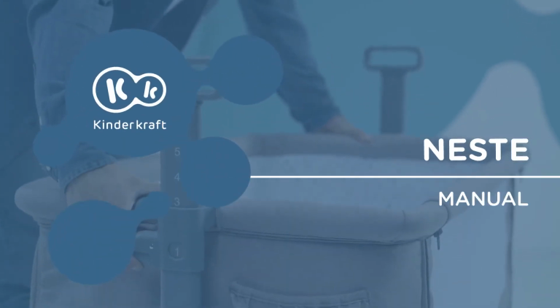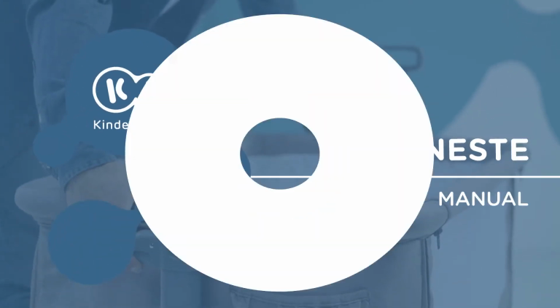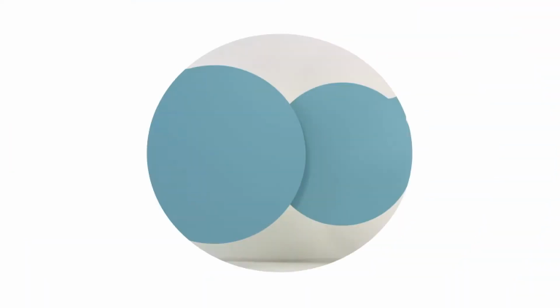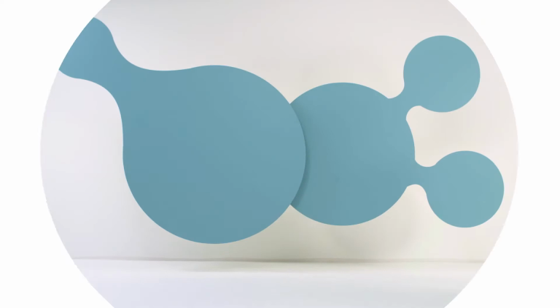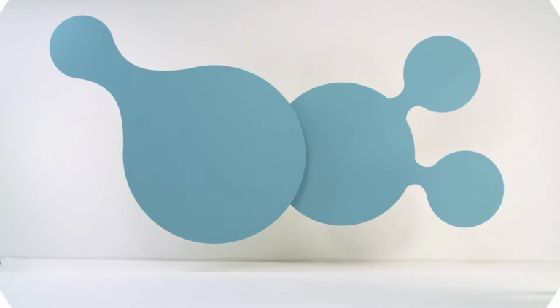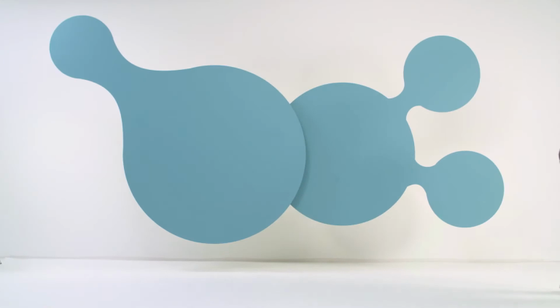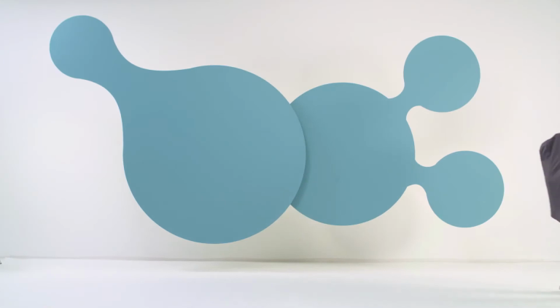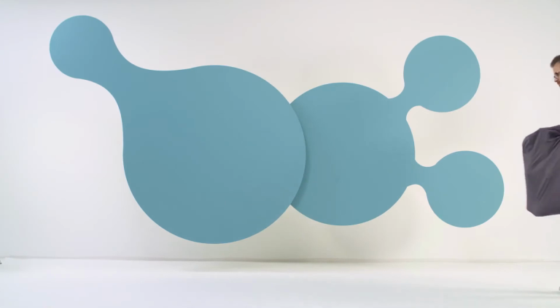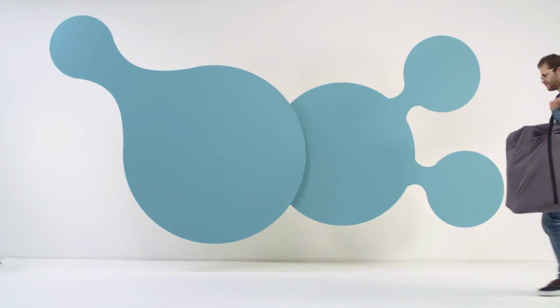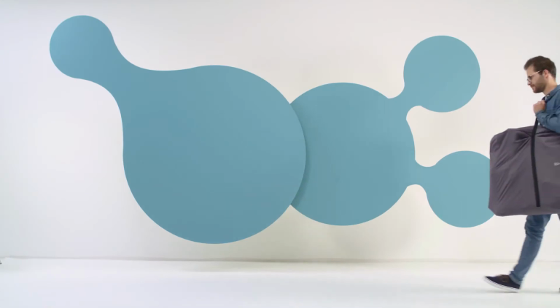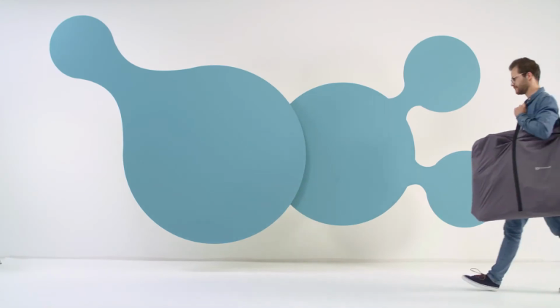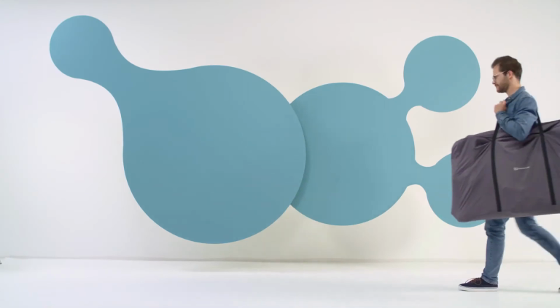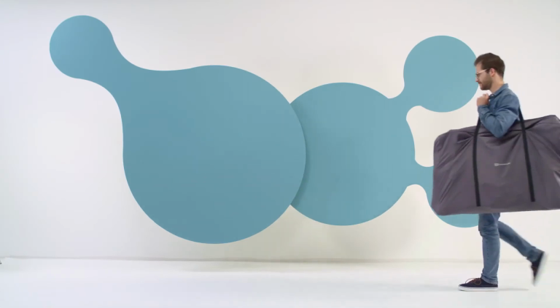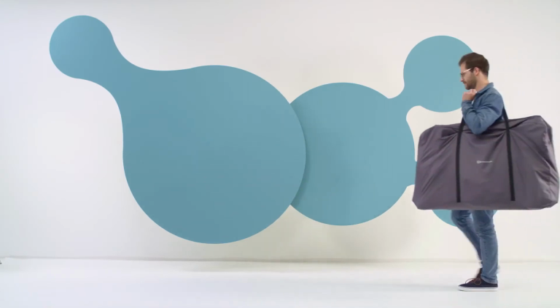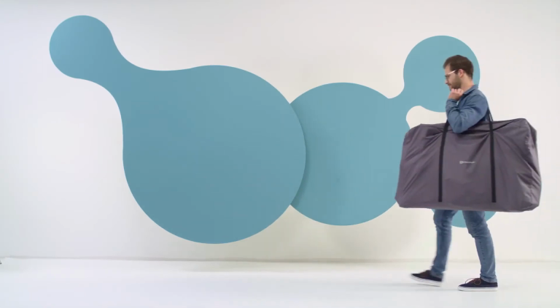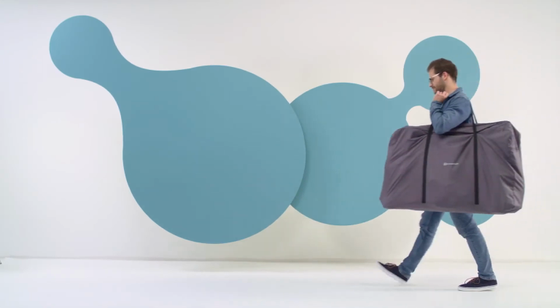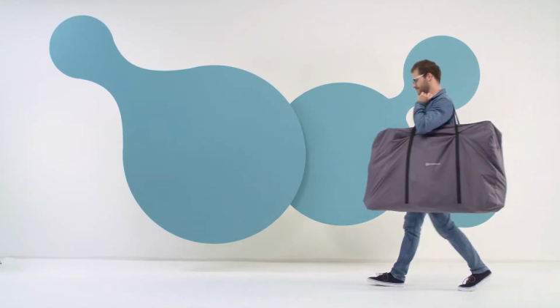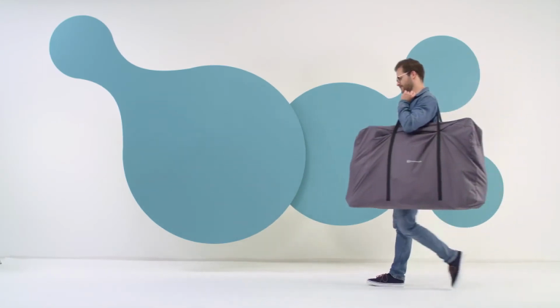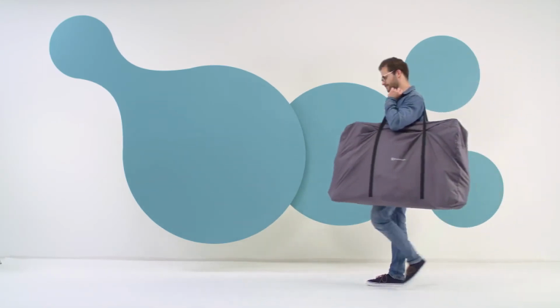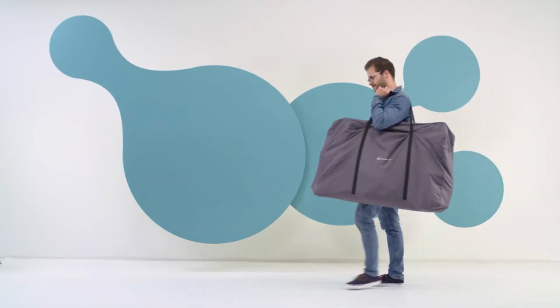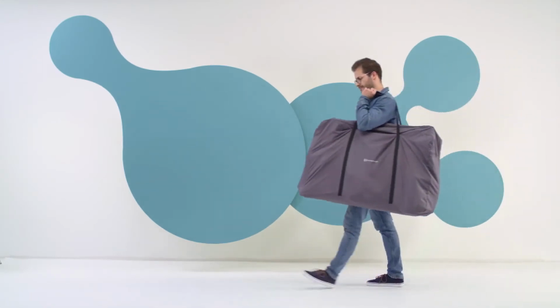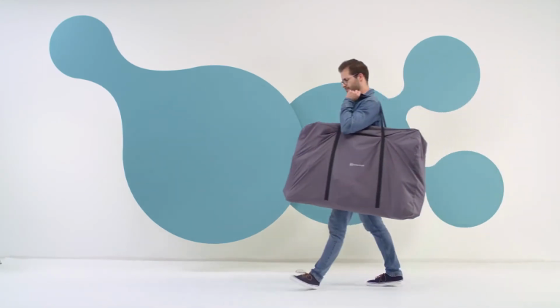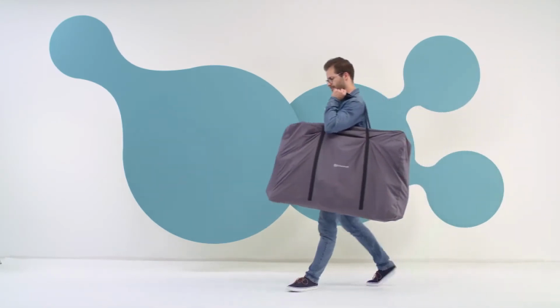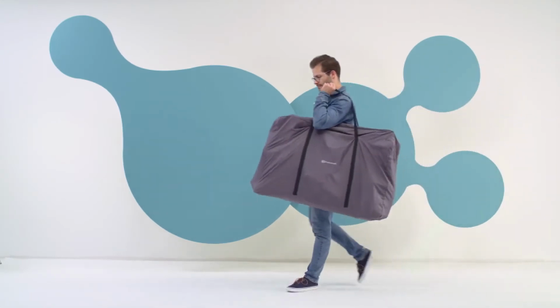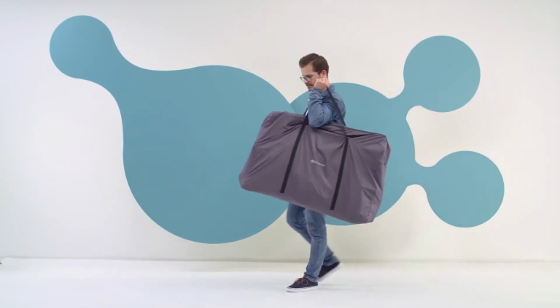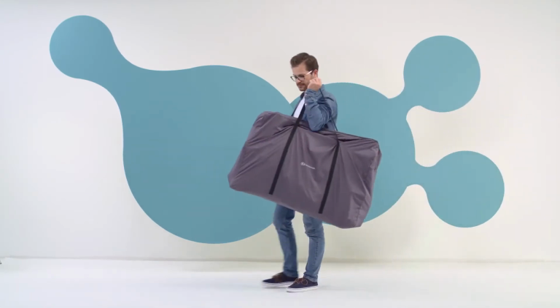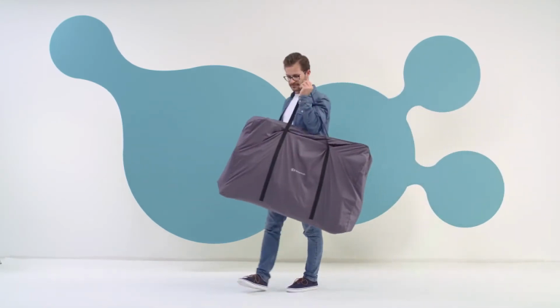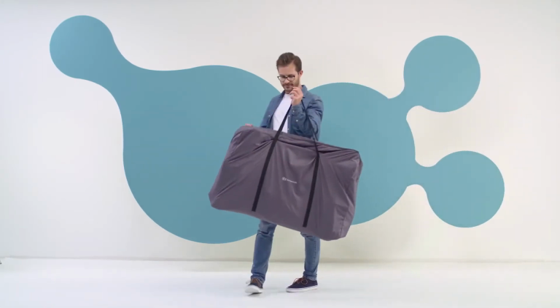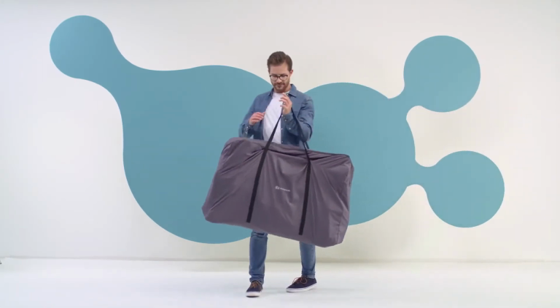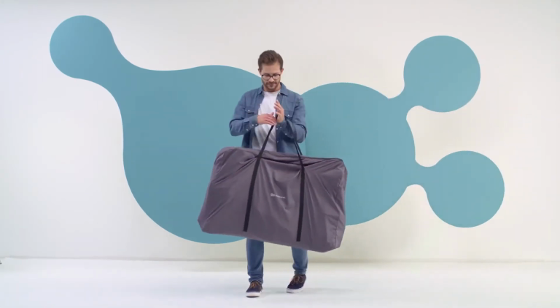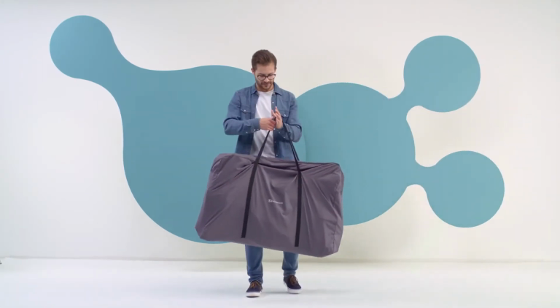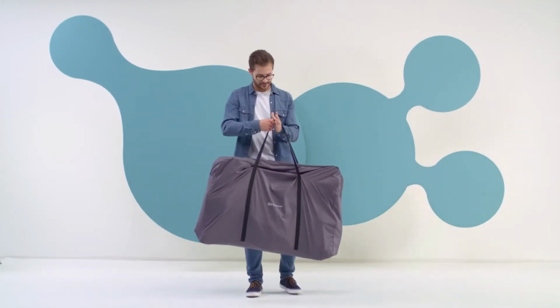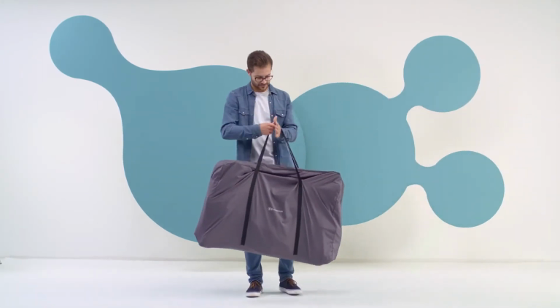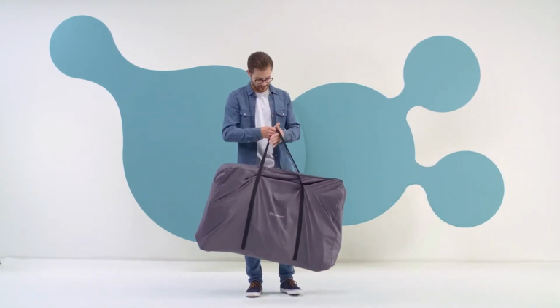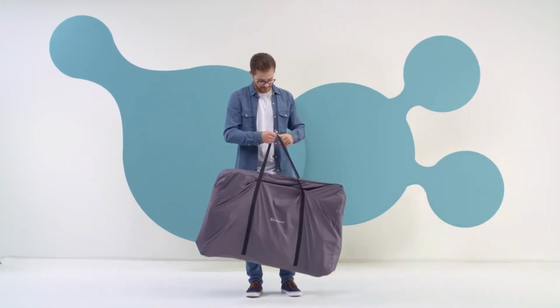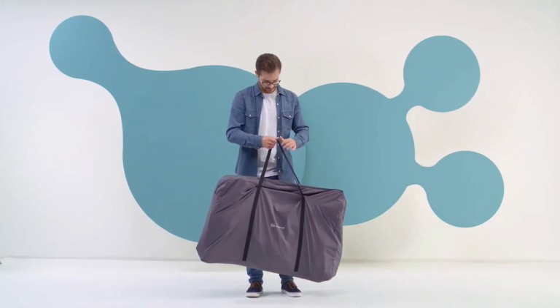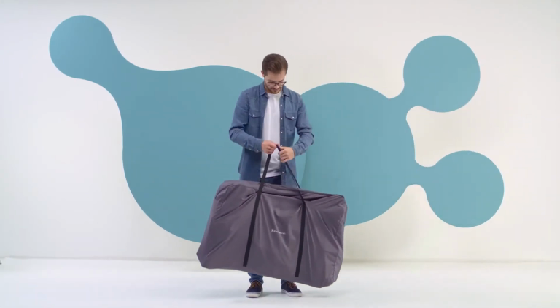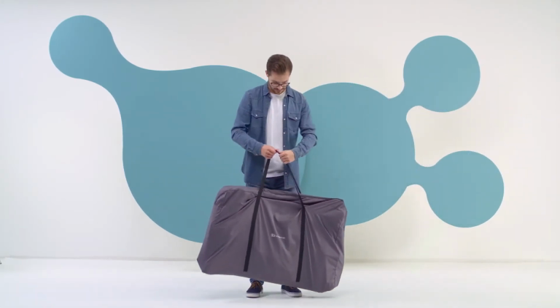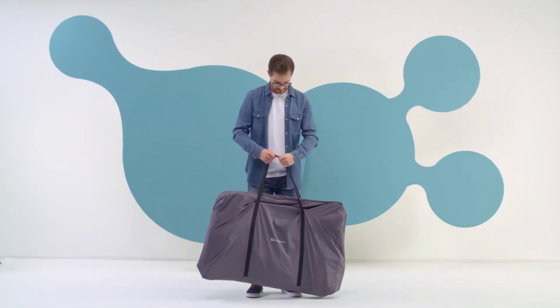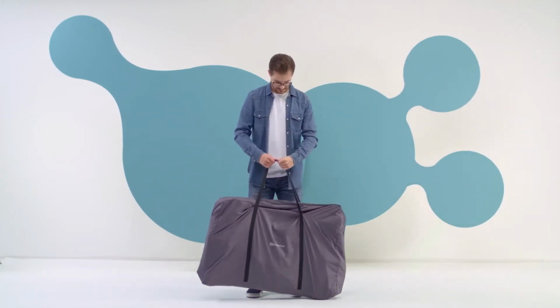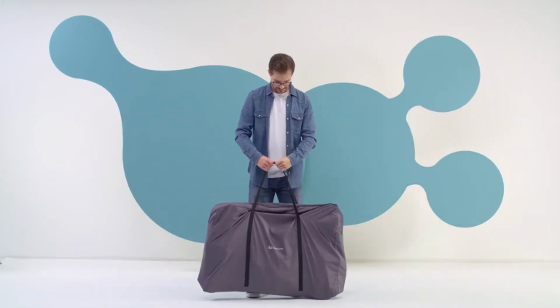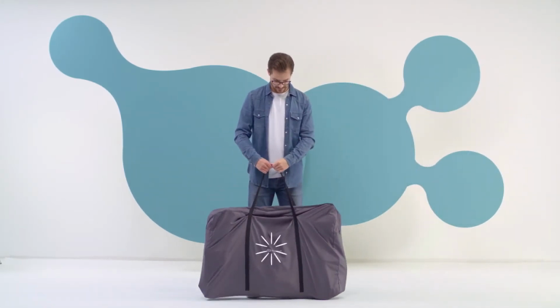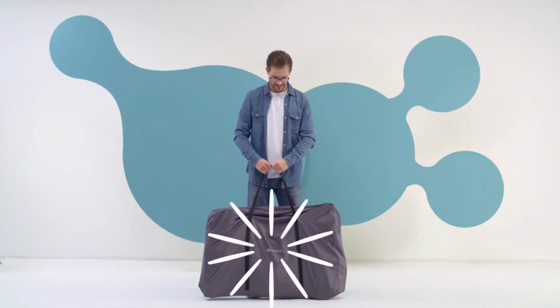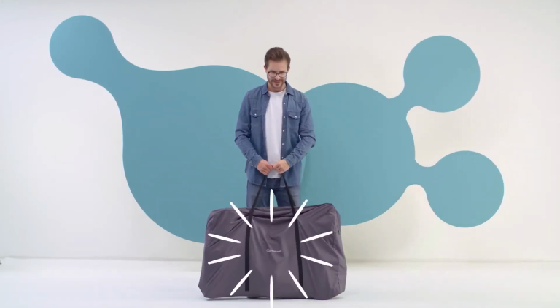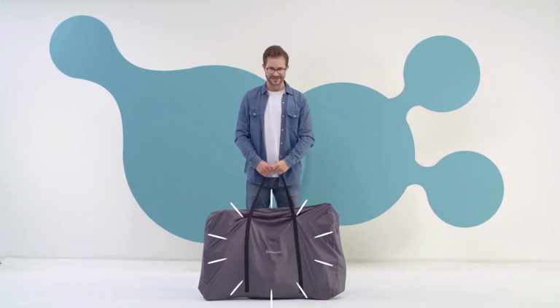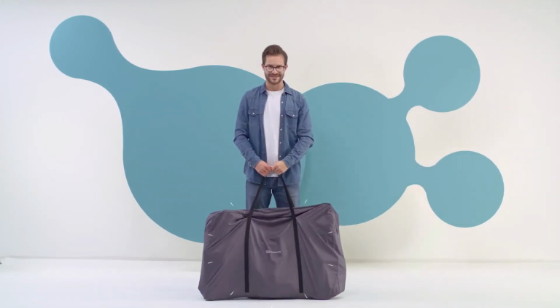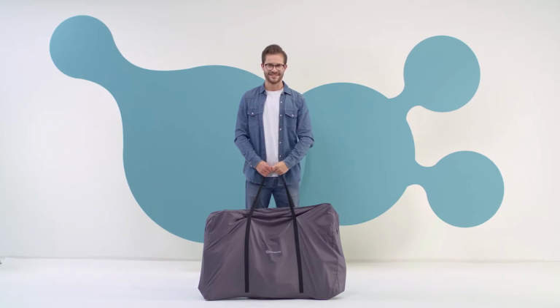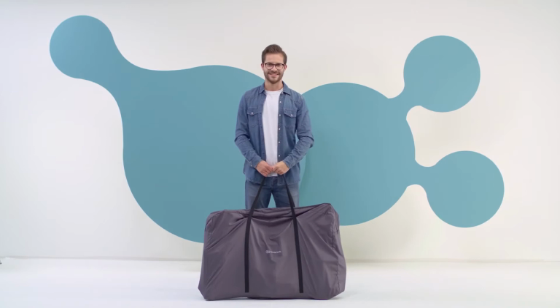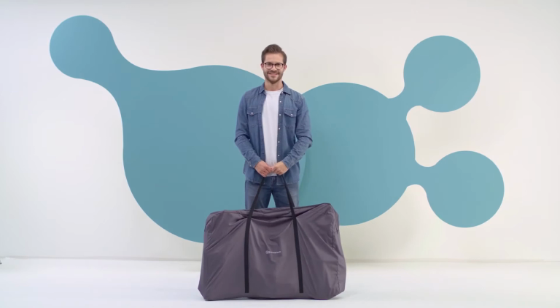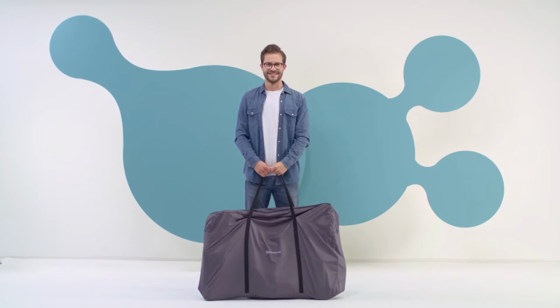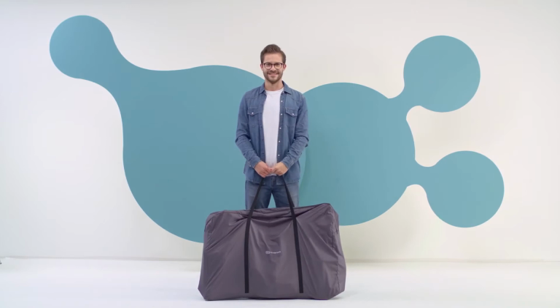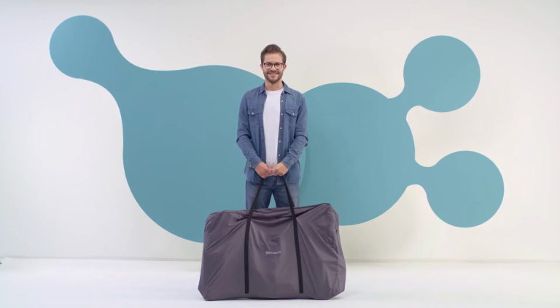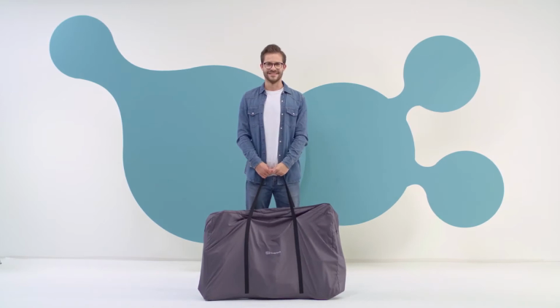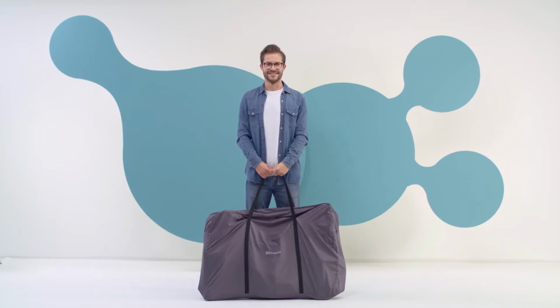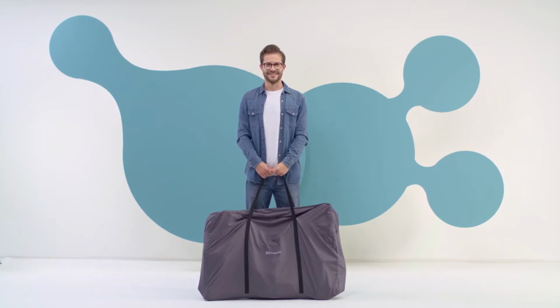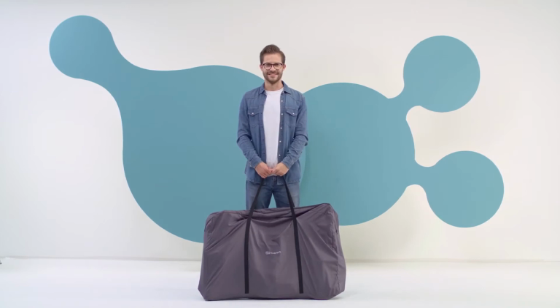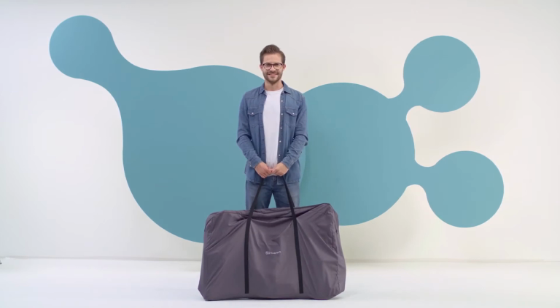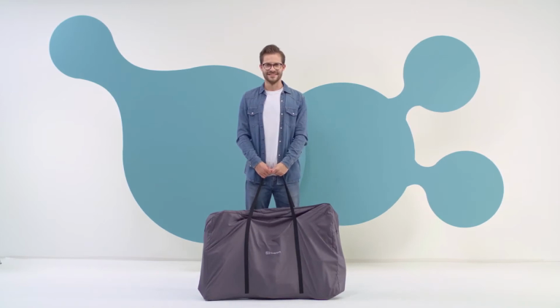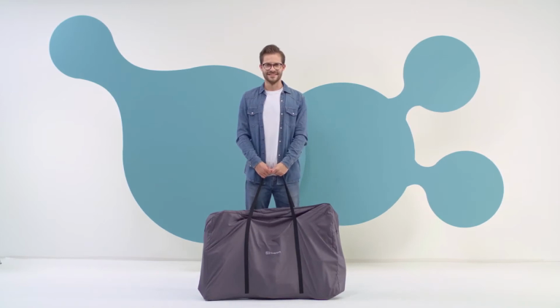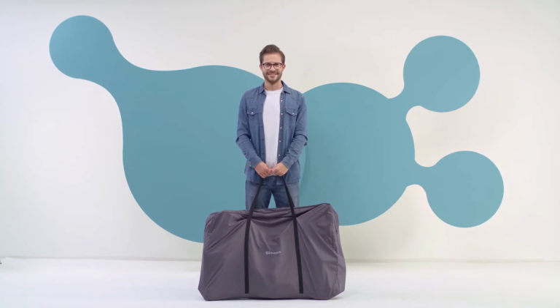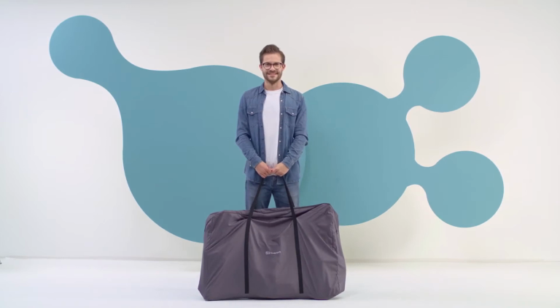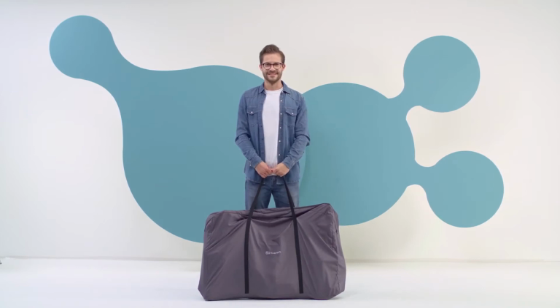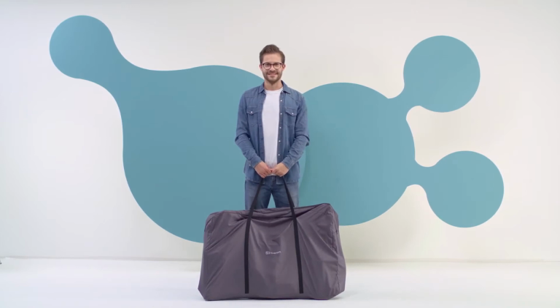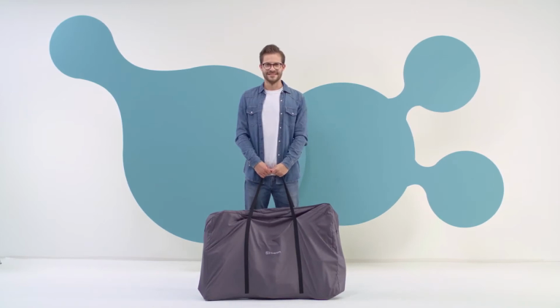I will show you how to assemble the Neste cot. All the elements are packed in this convenient bag, which is useful when transporting the cot.